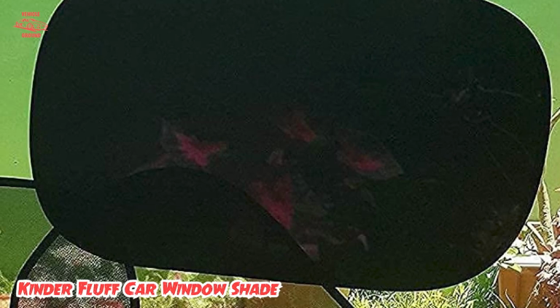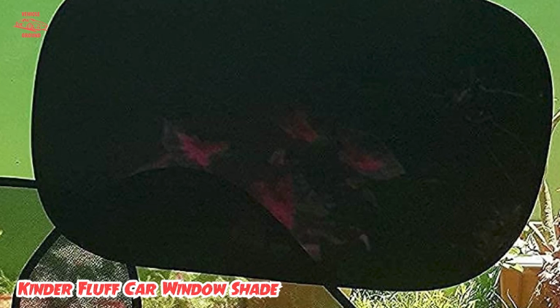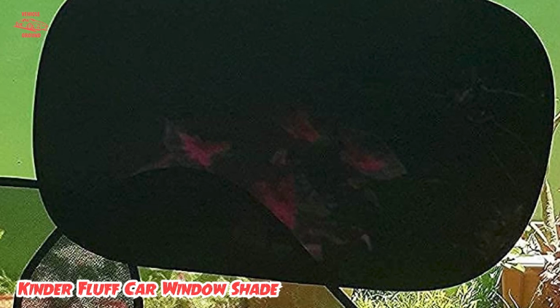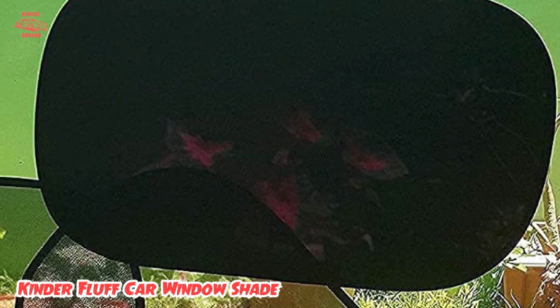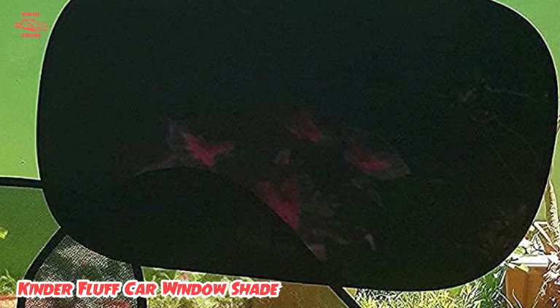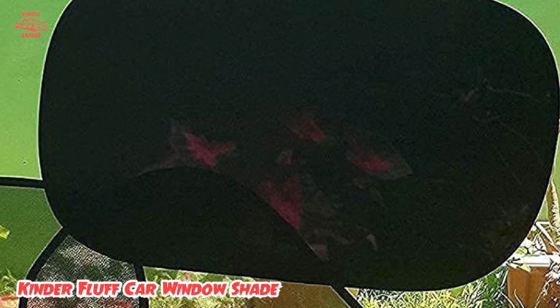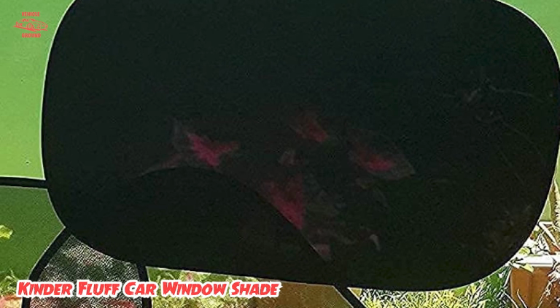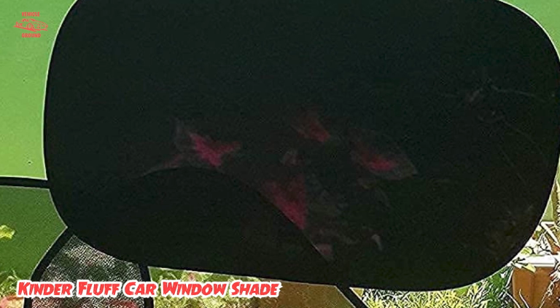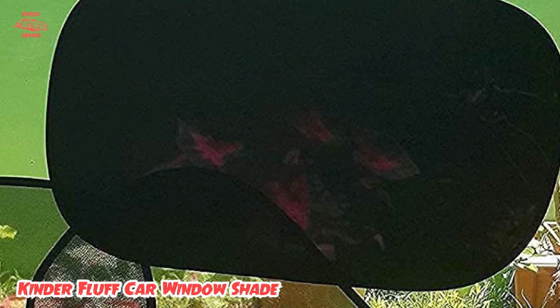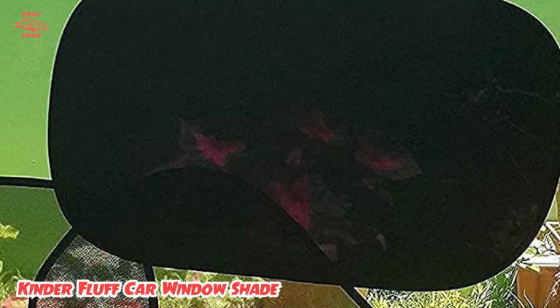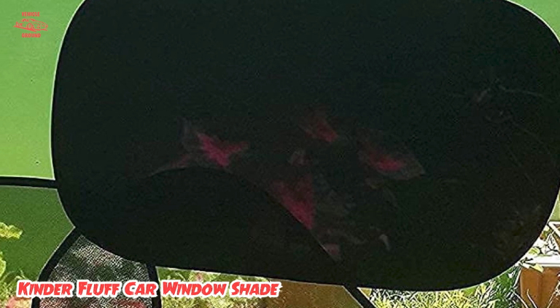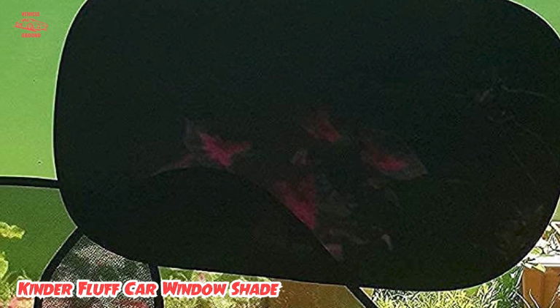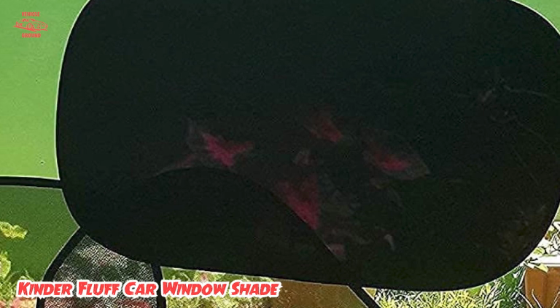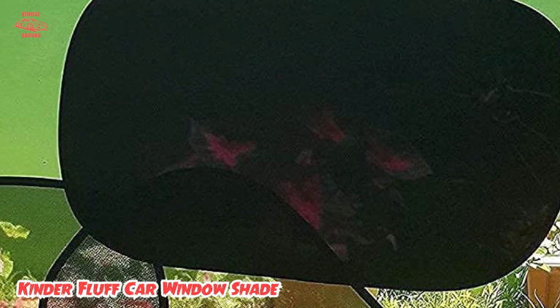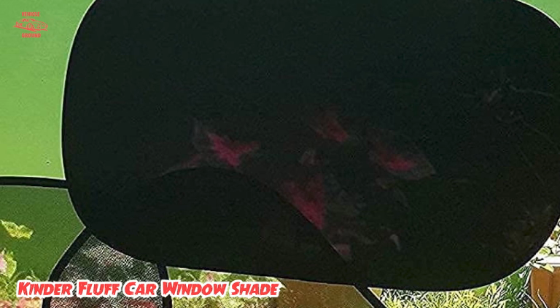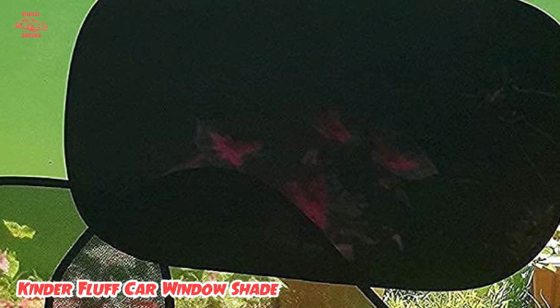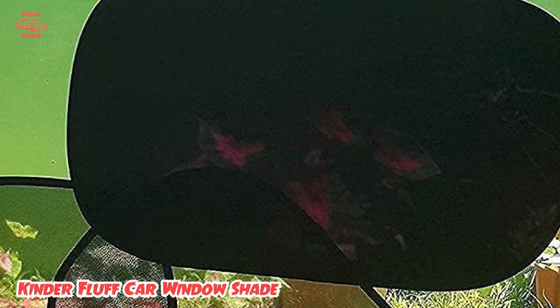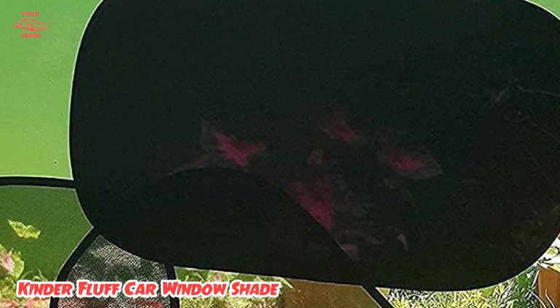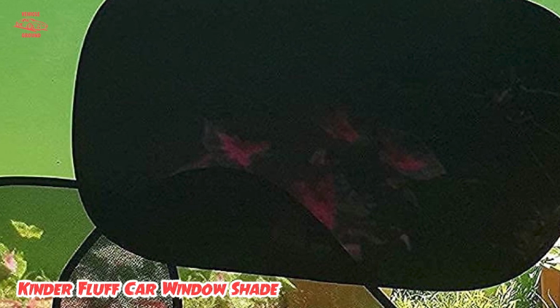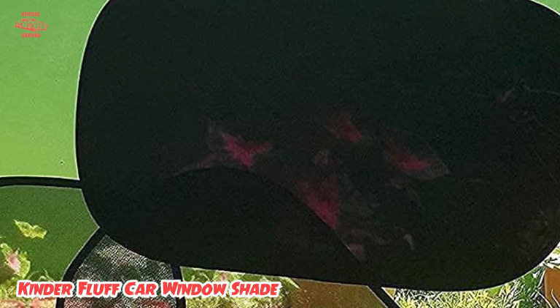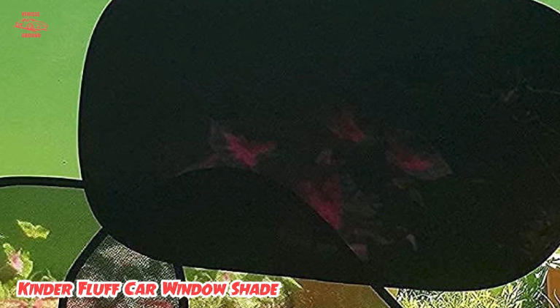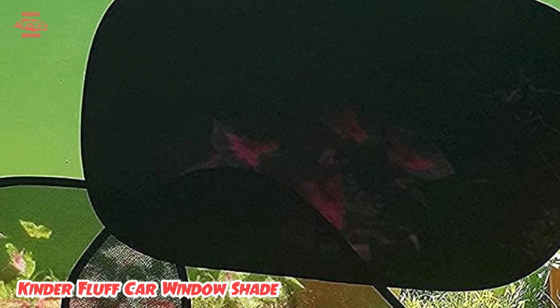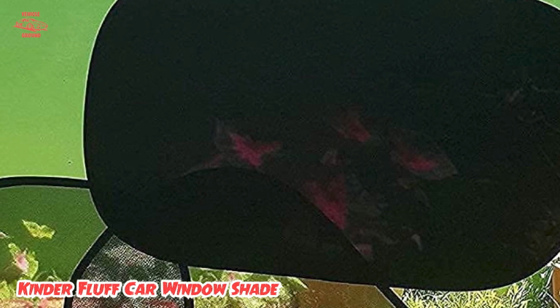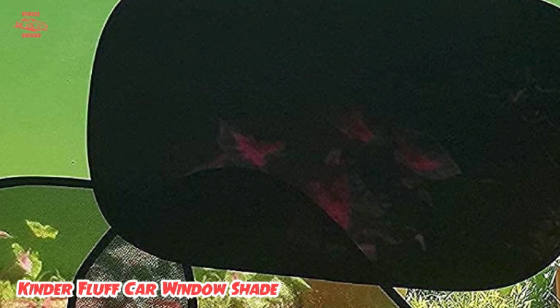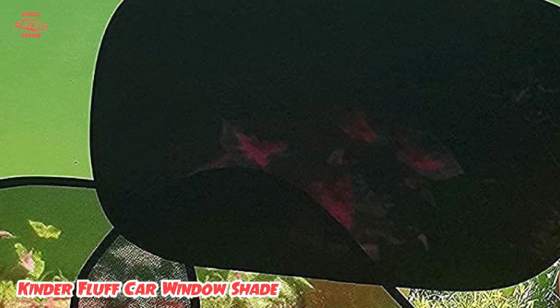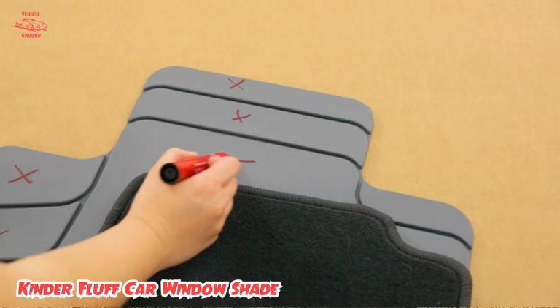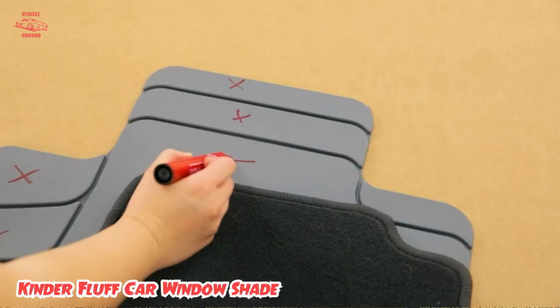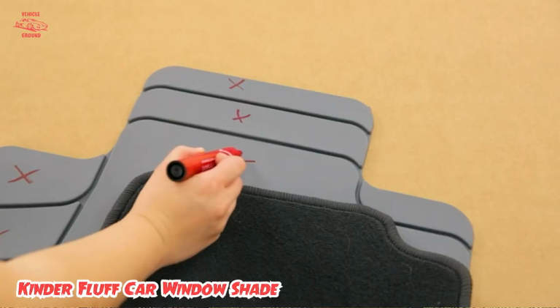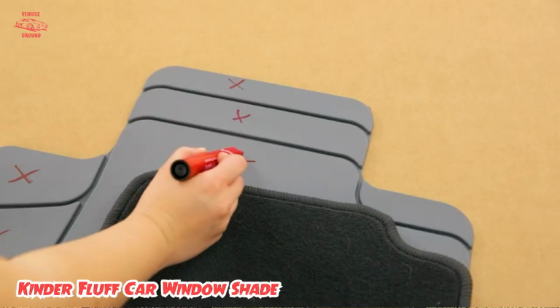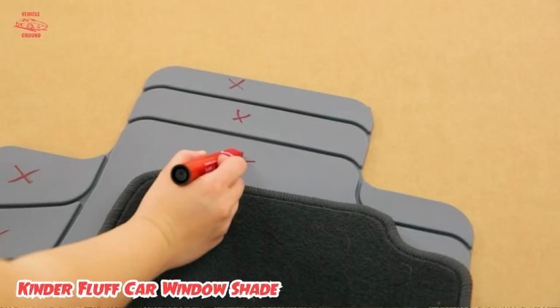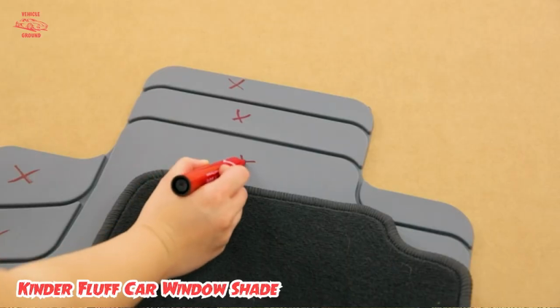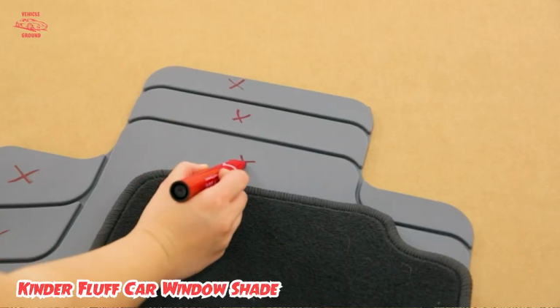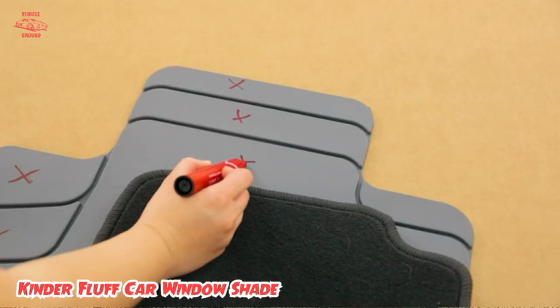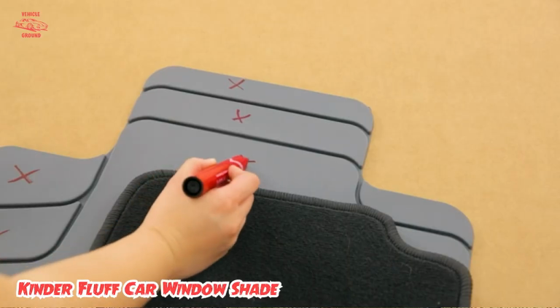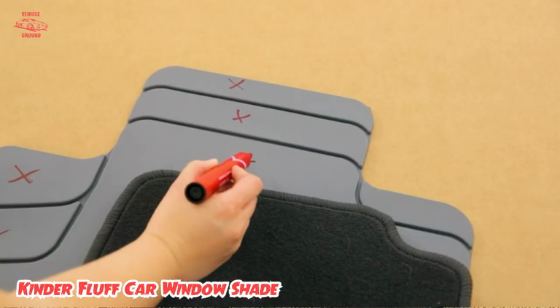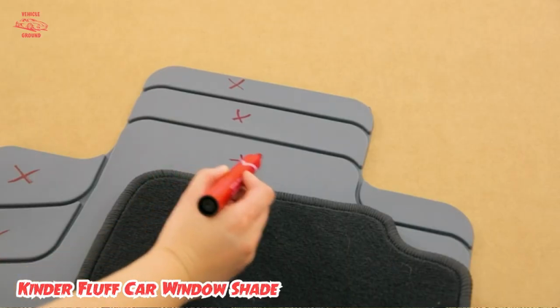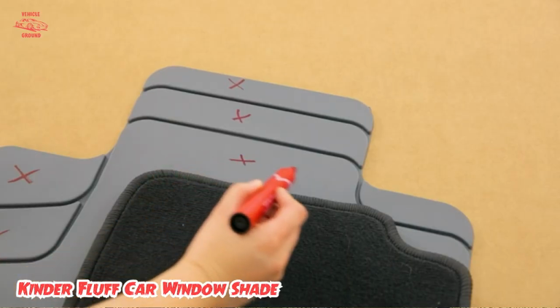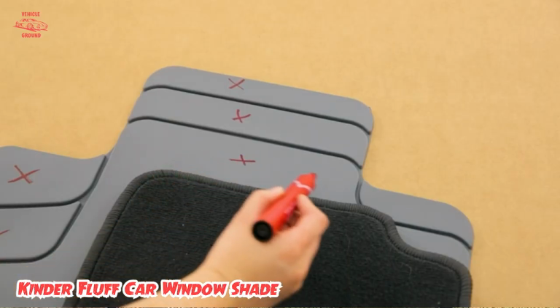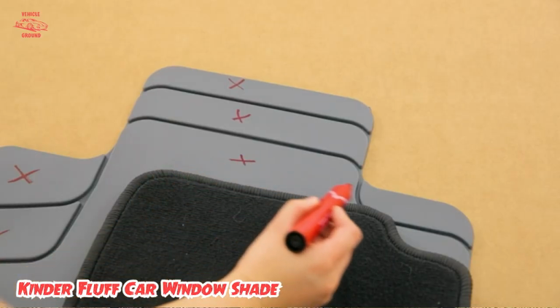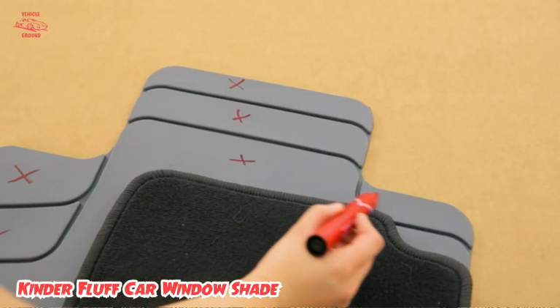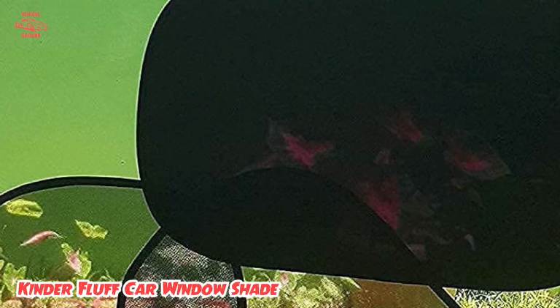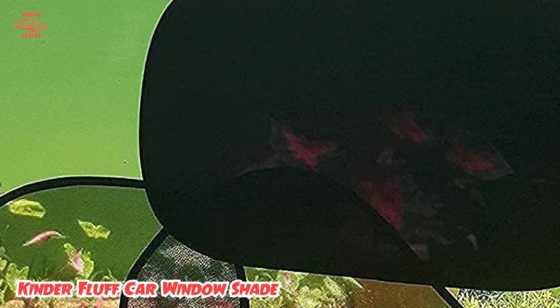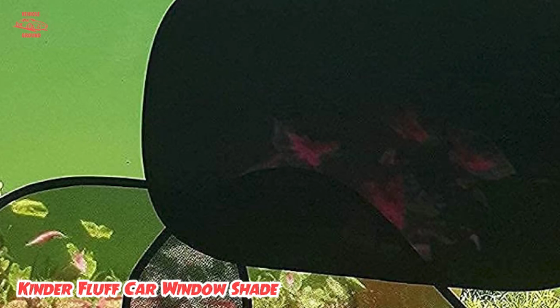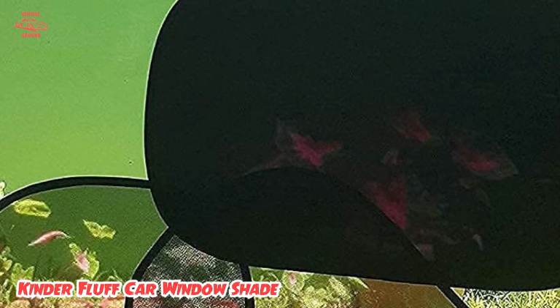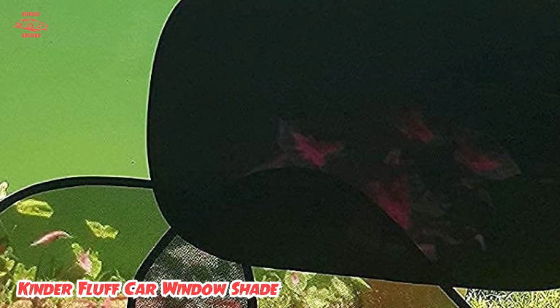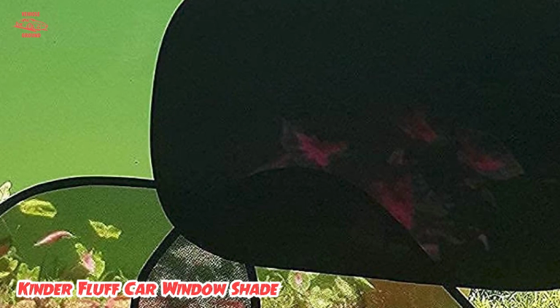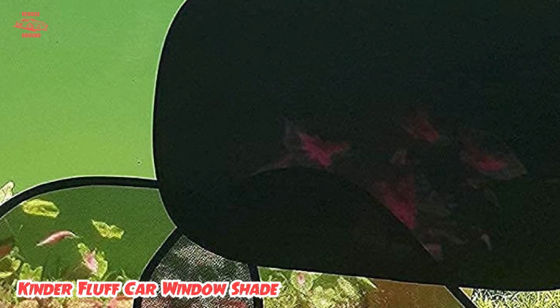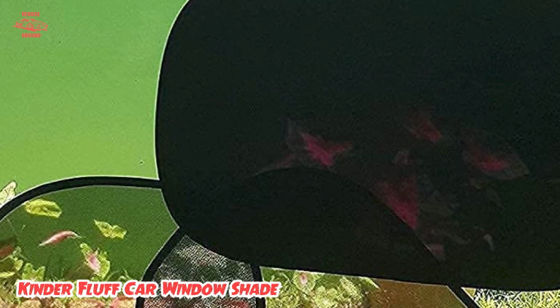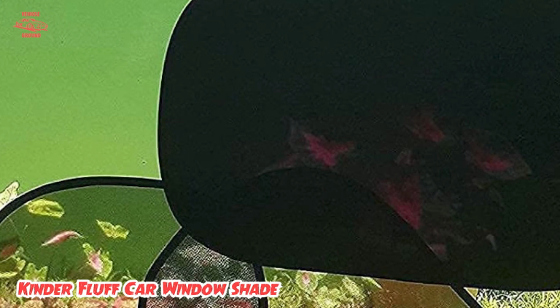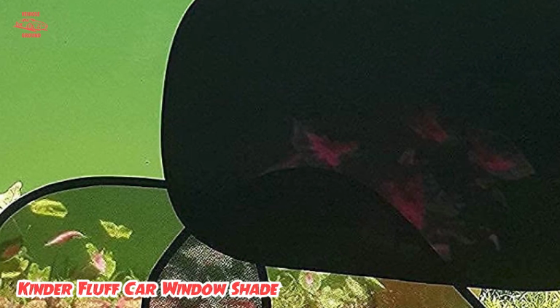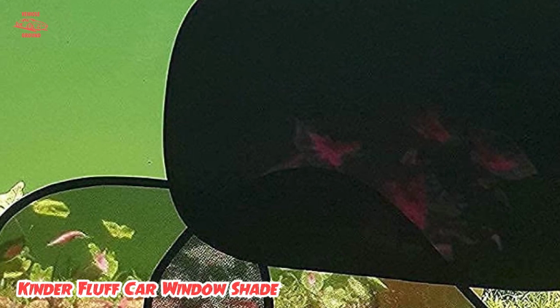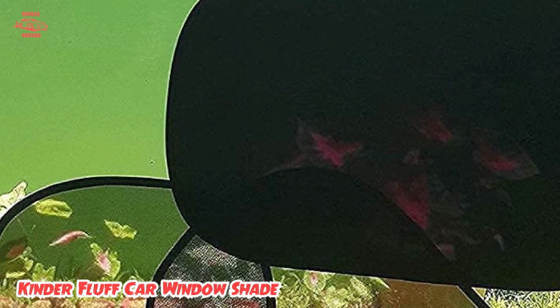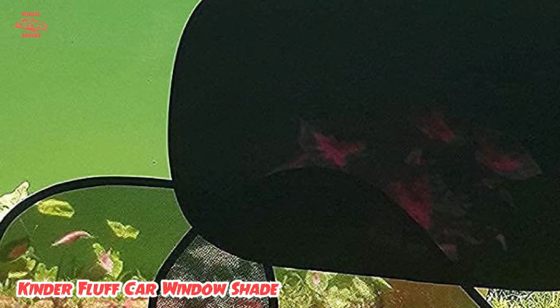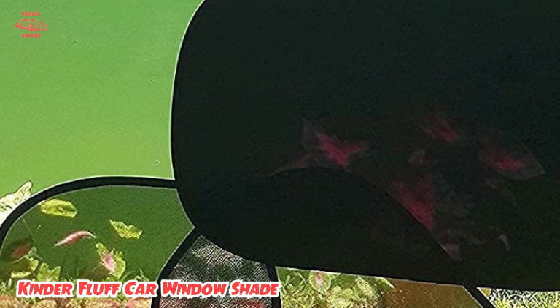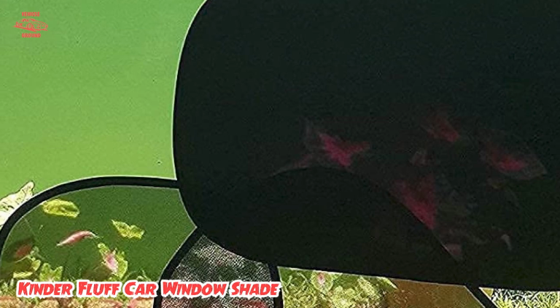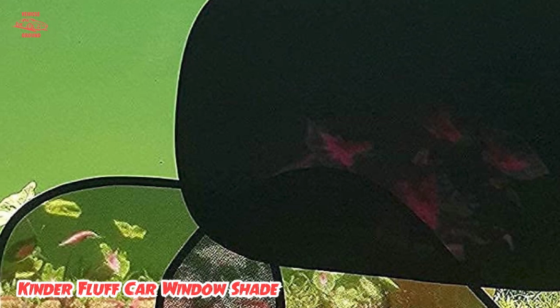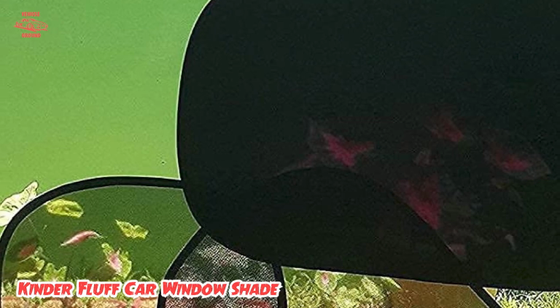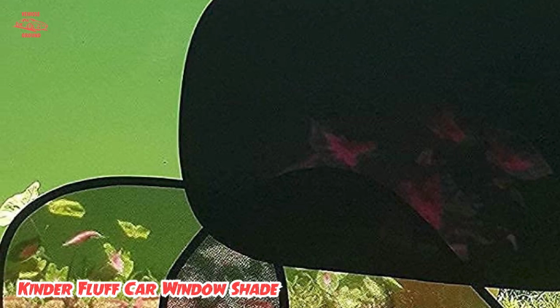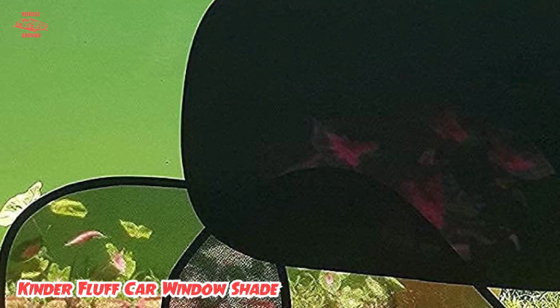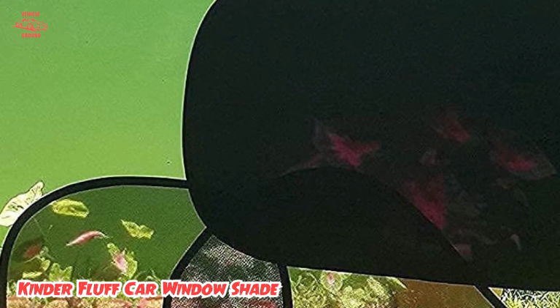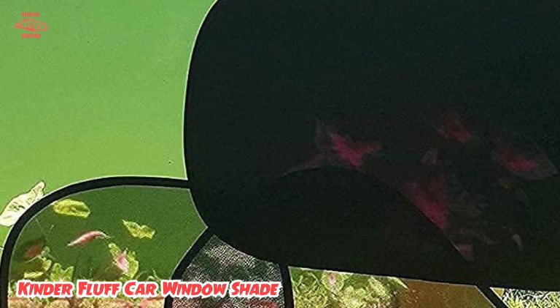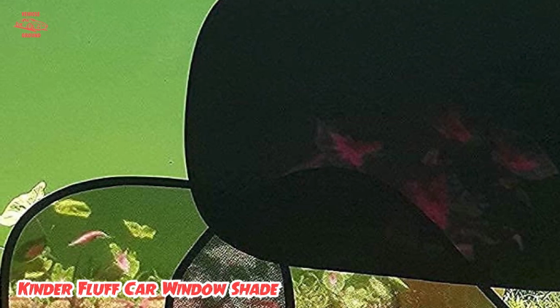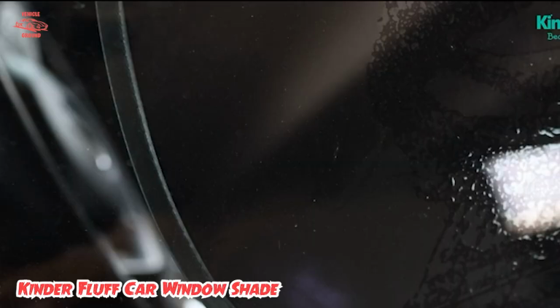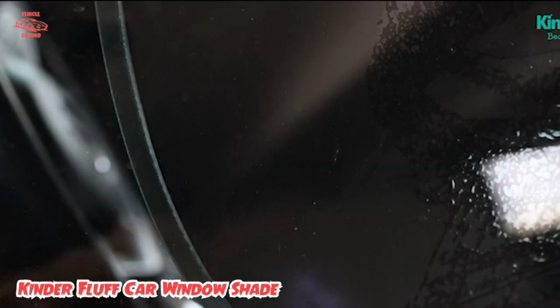When not in use, they can be folded and stored in the included travel pouch. Type of shade: mesh with static cling backing.